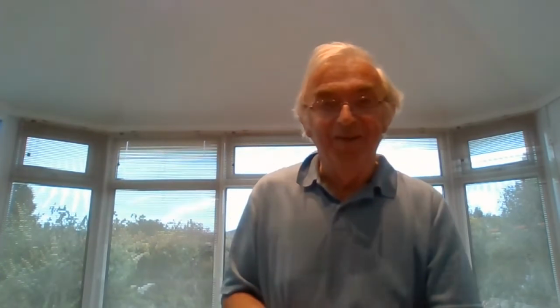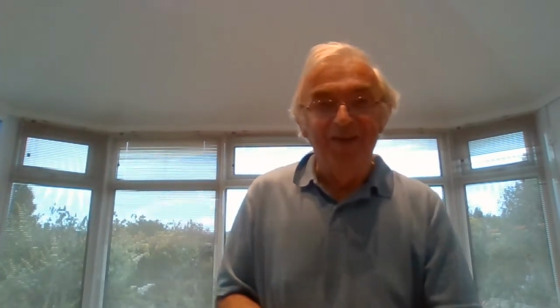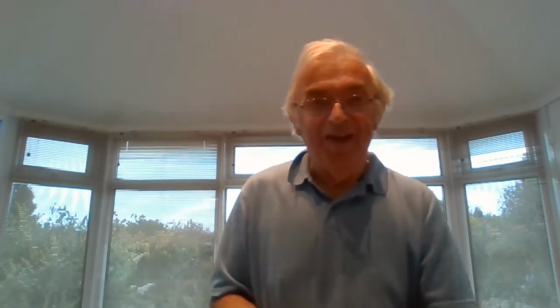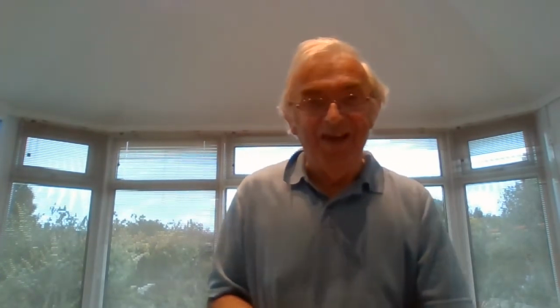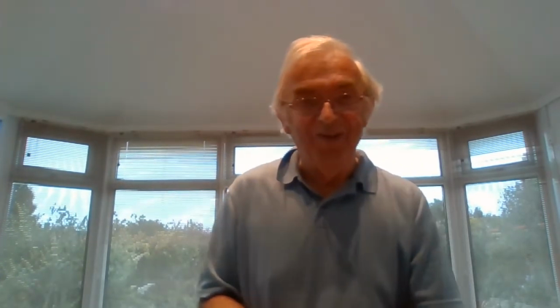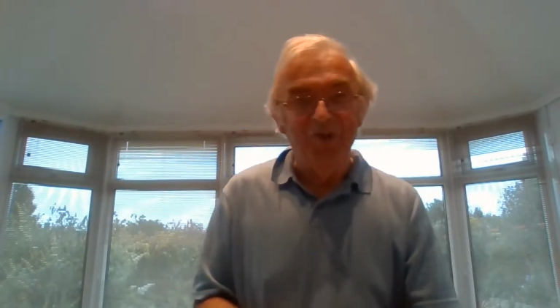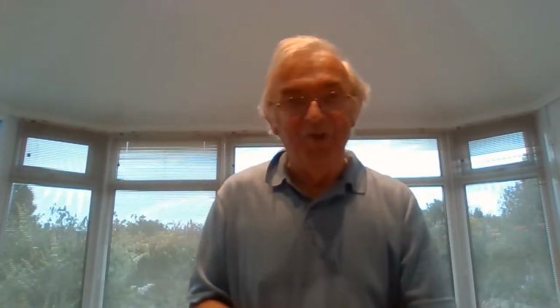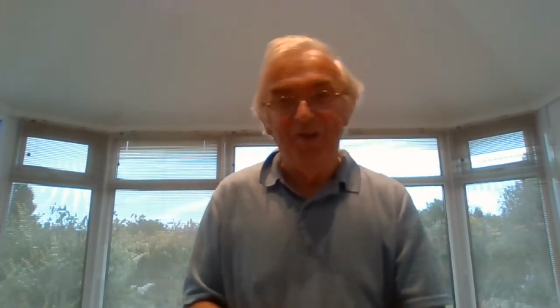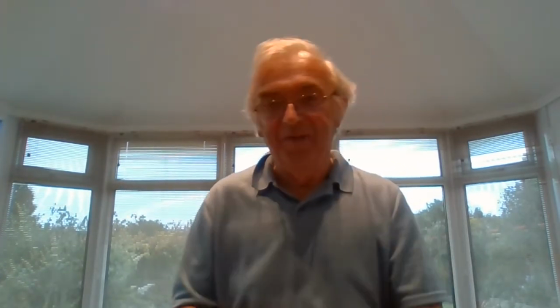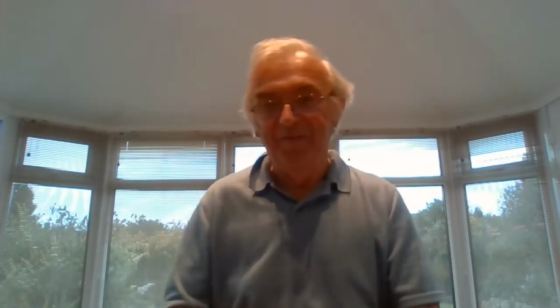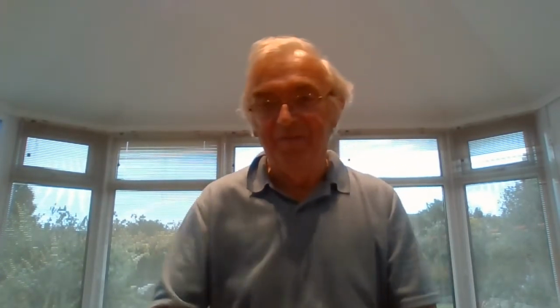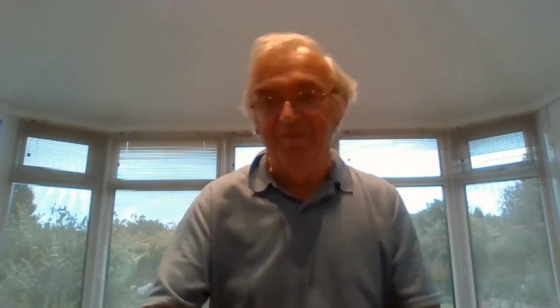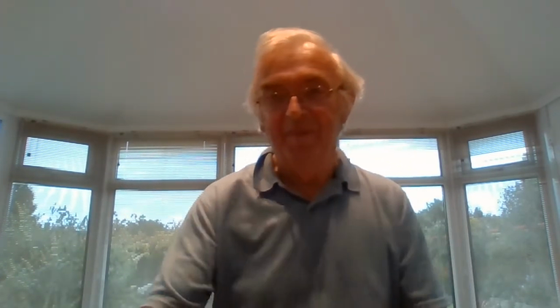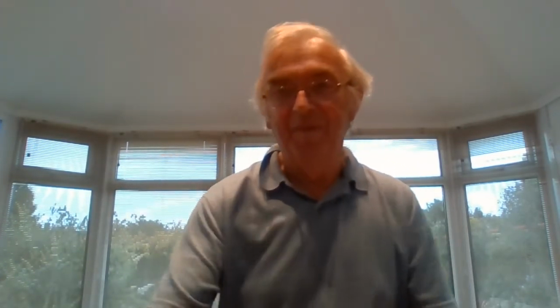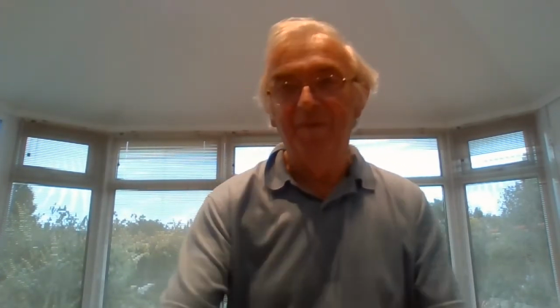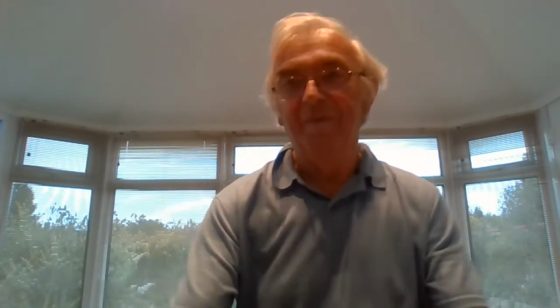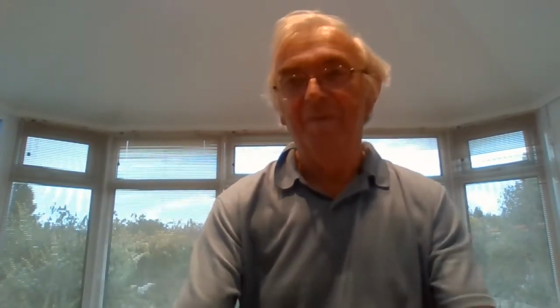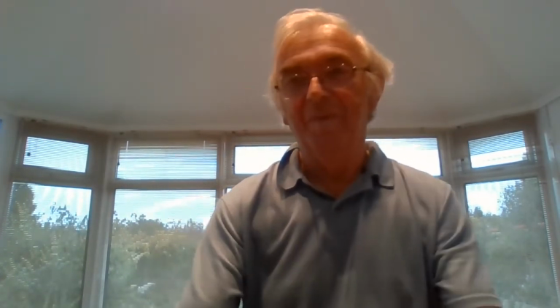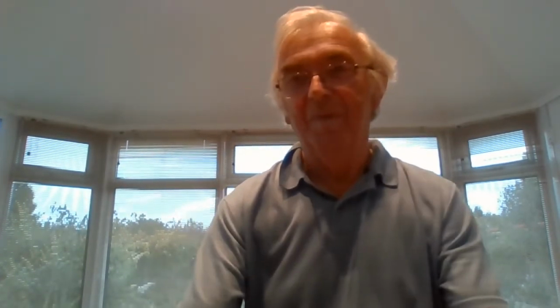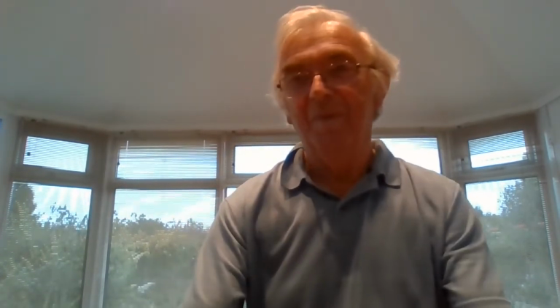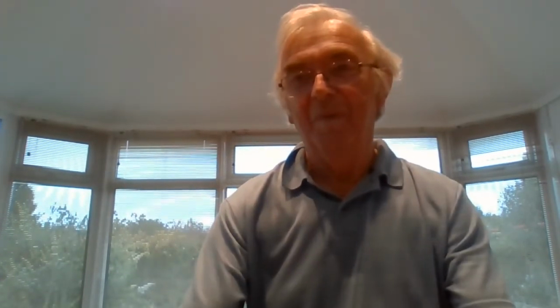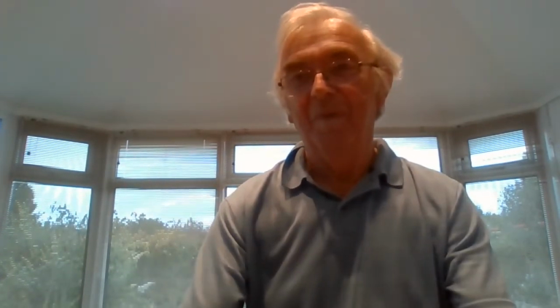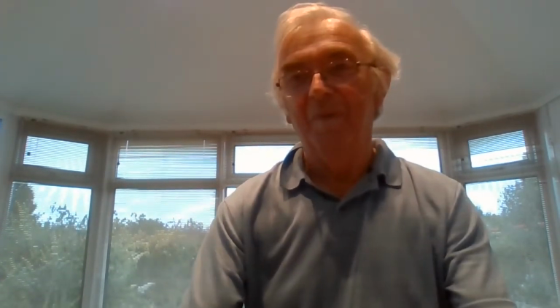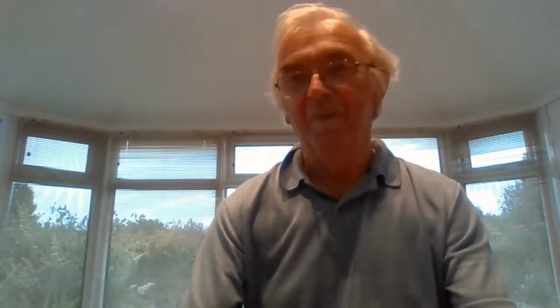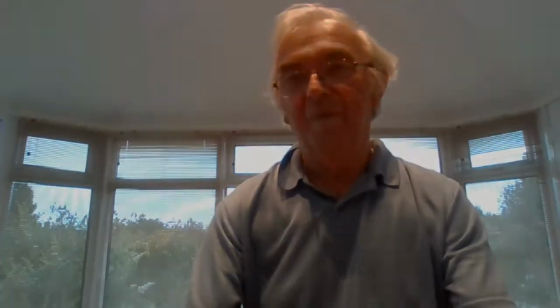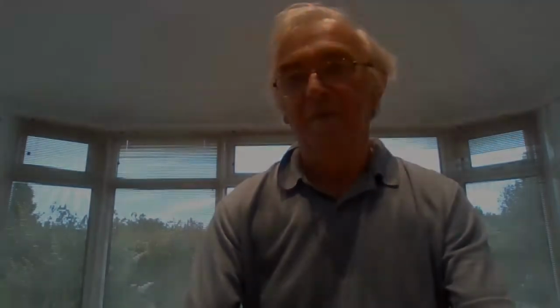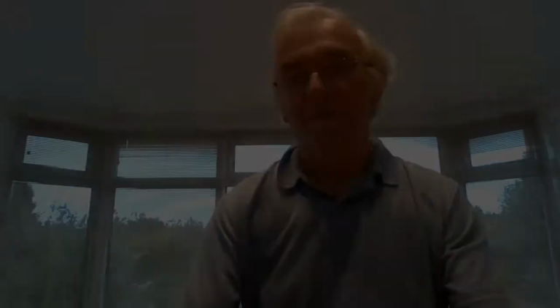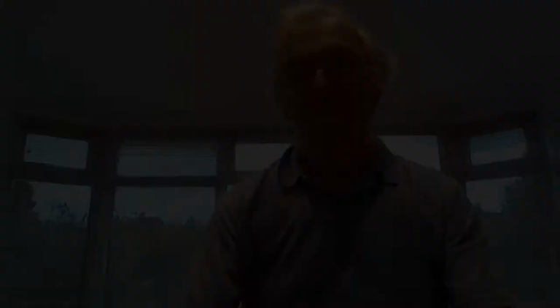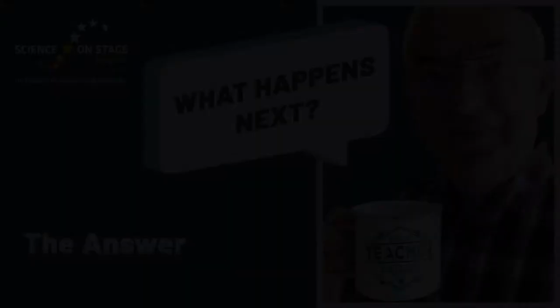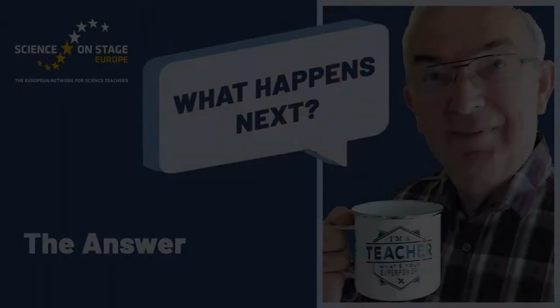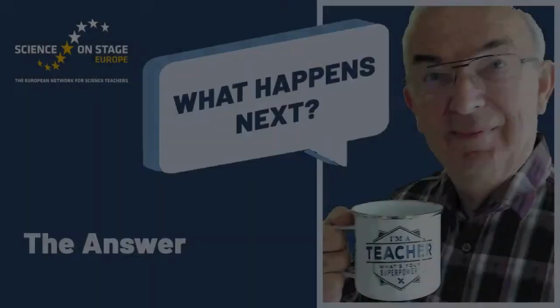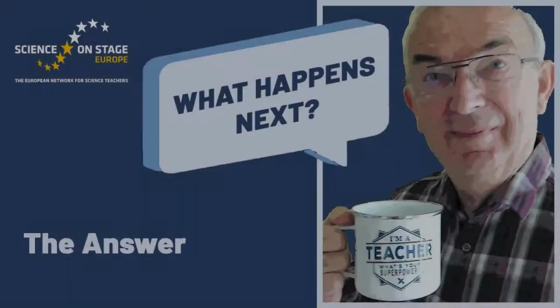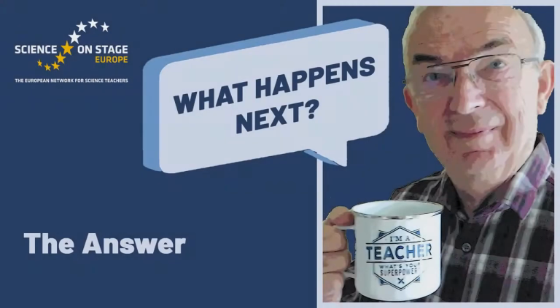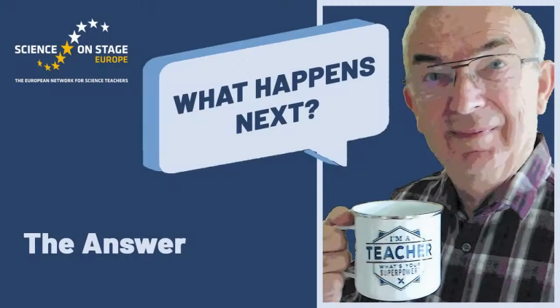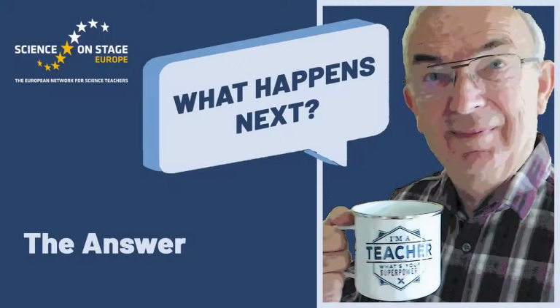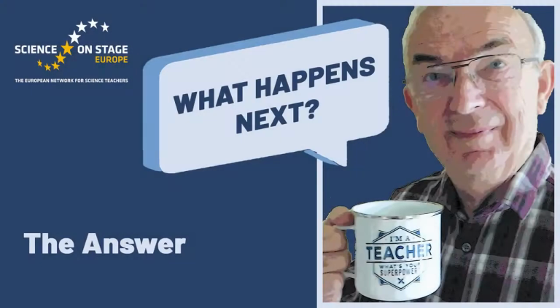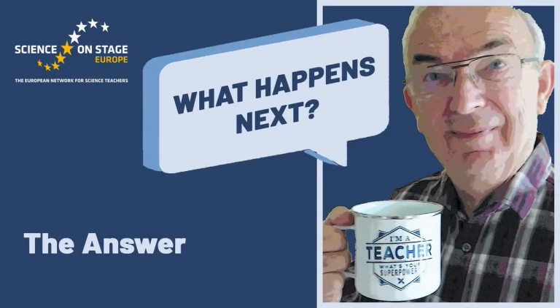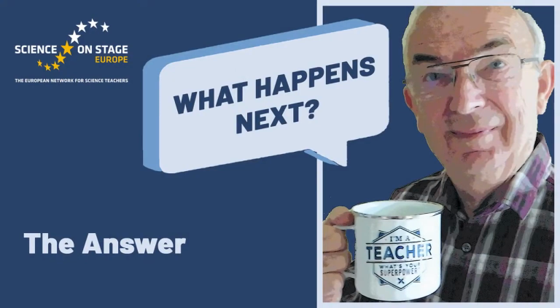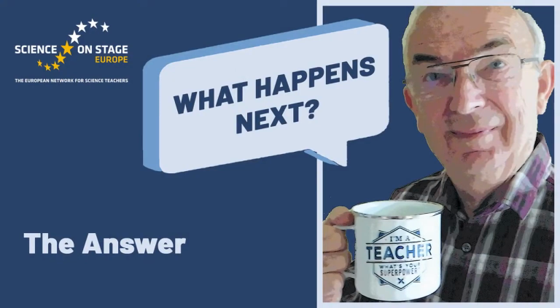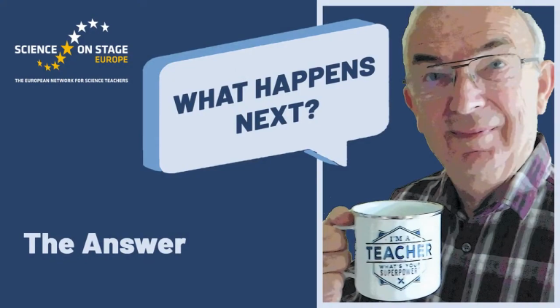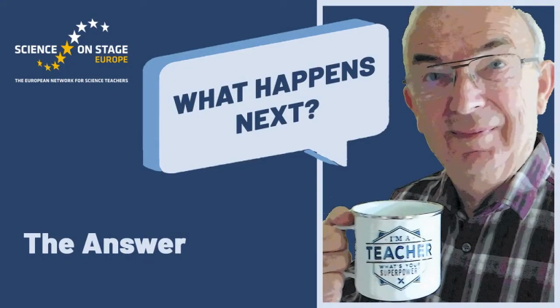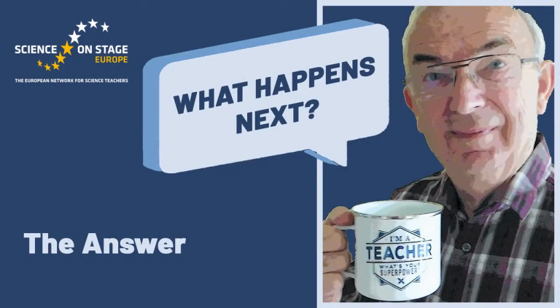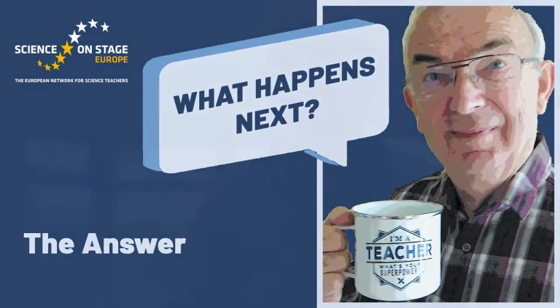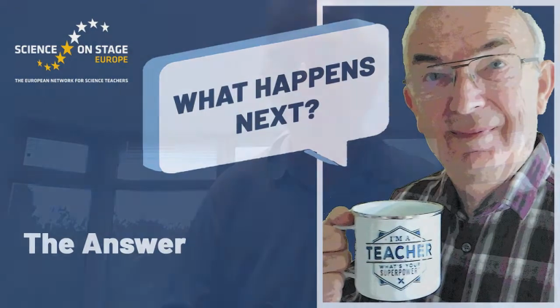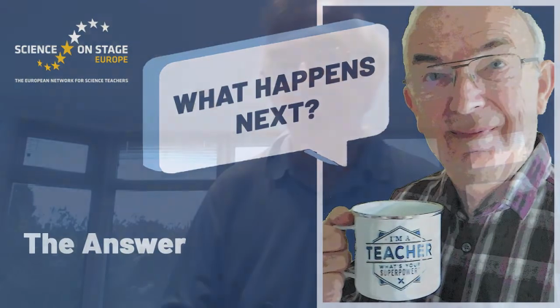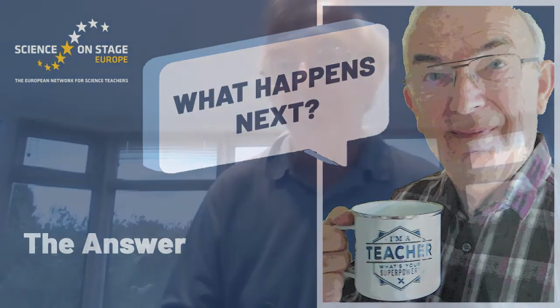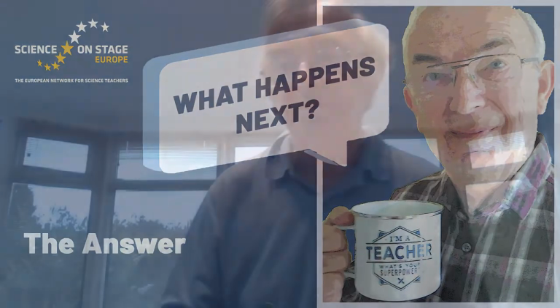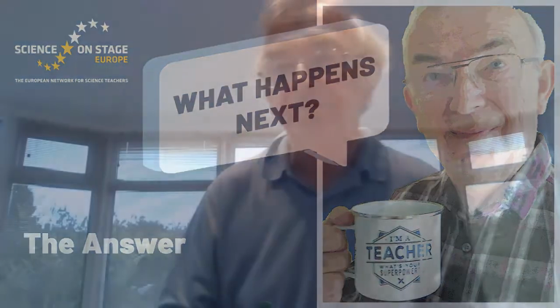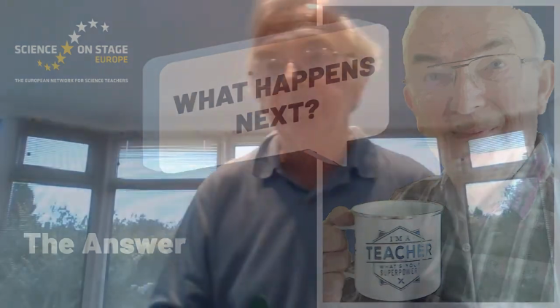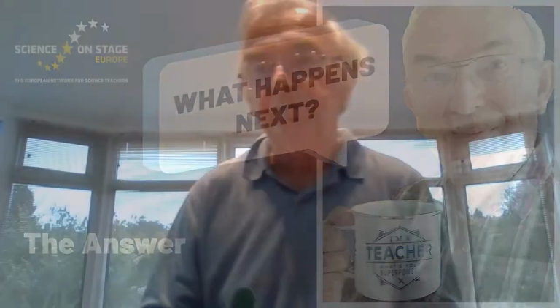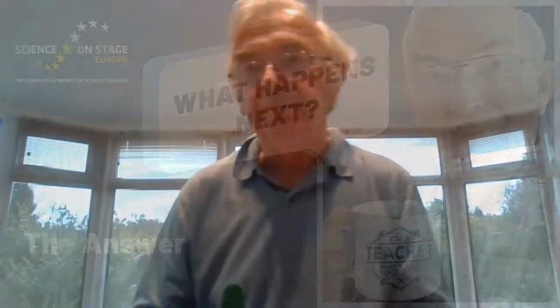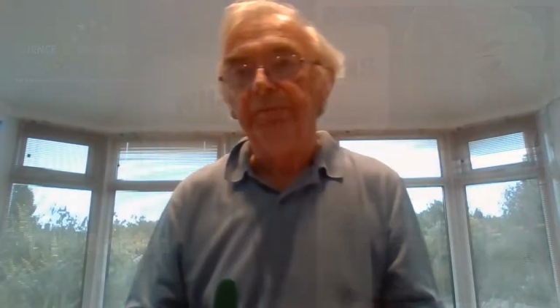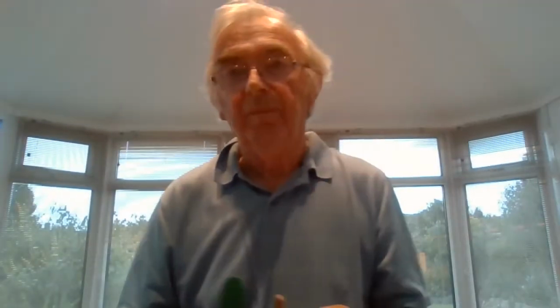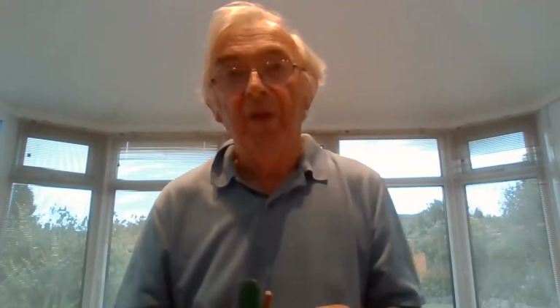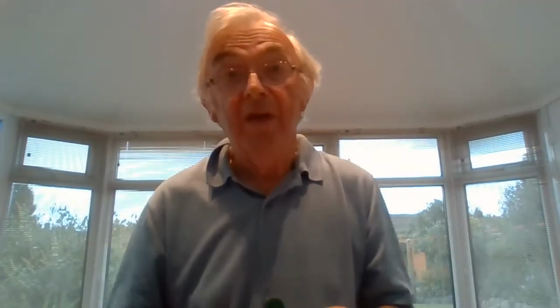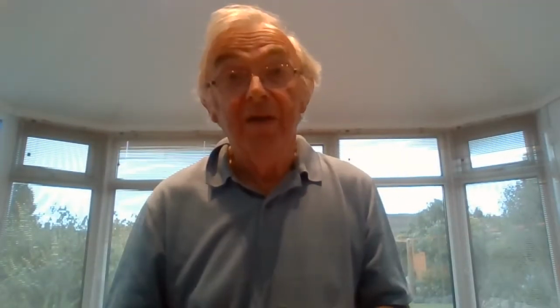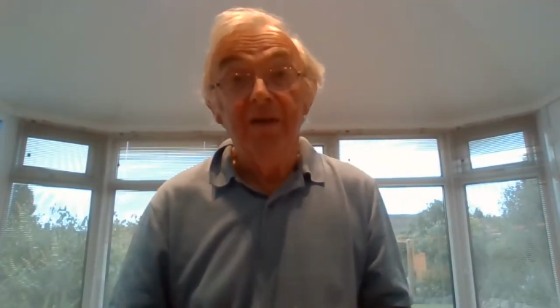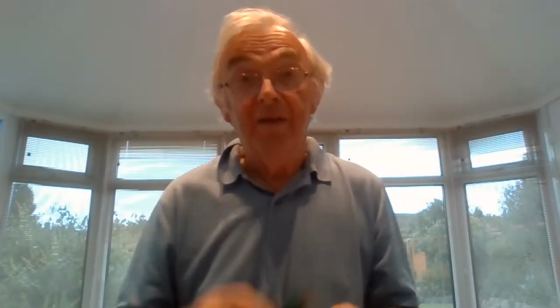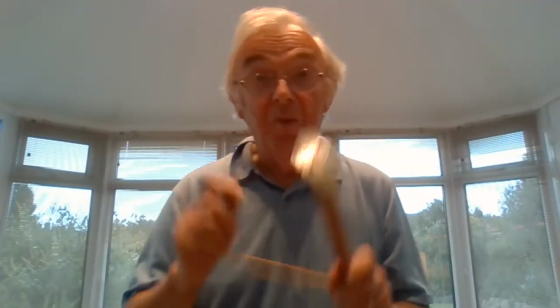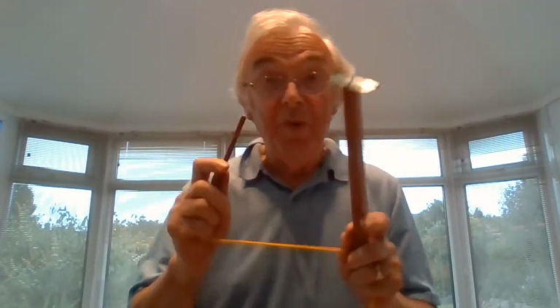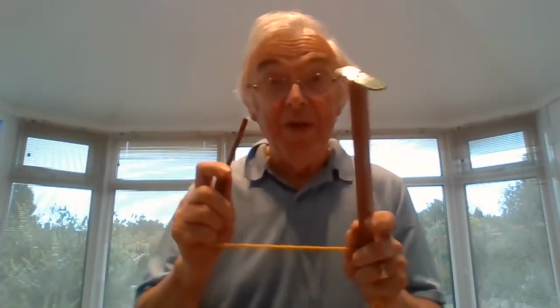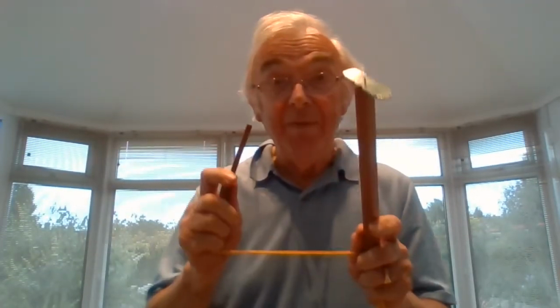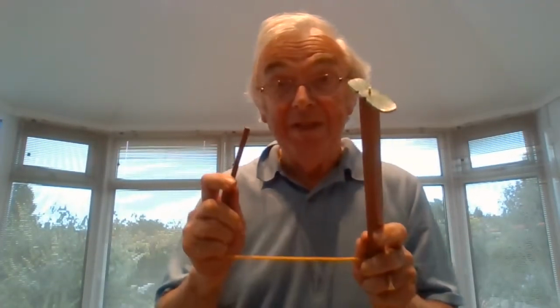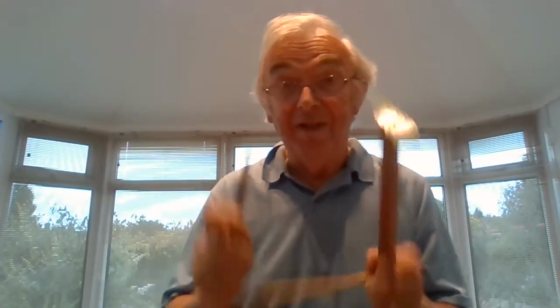It will be interesting to see the results. Enjoy. The wee-wee stick.